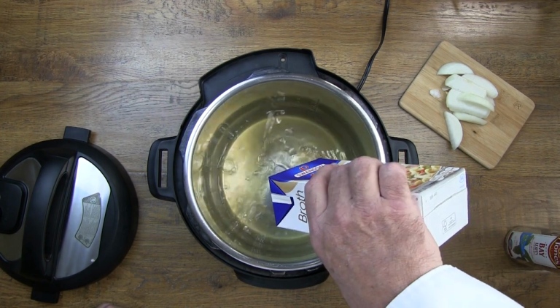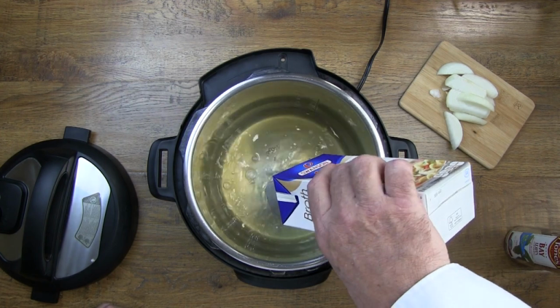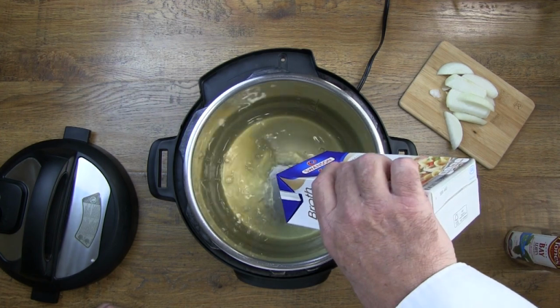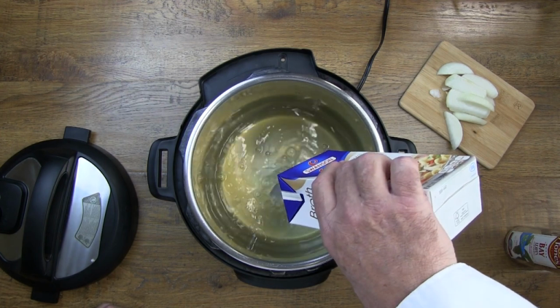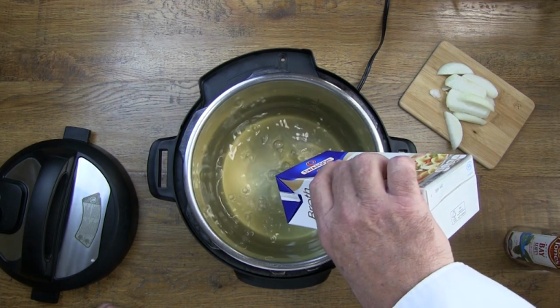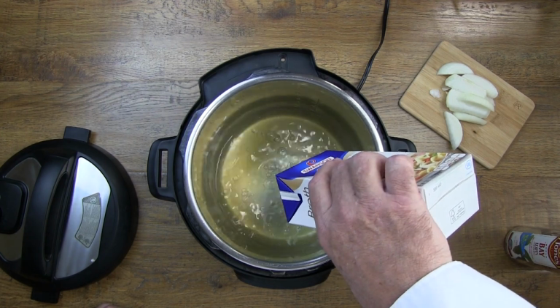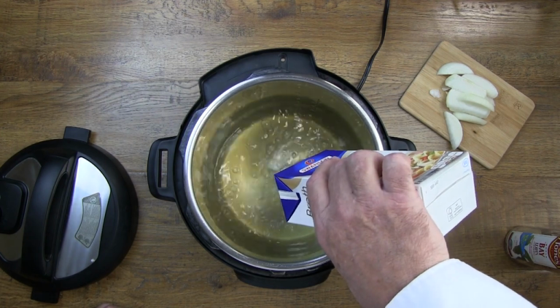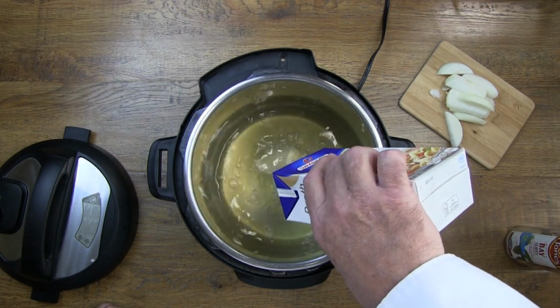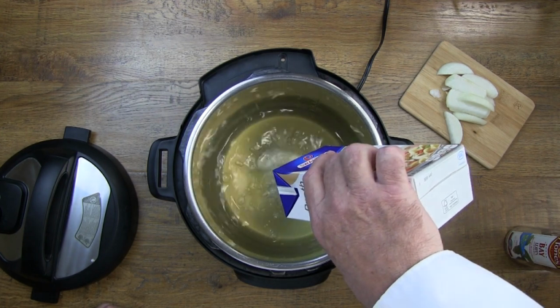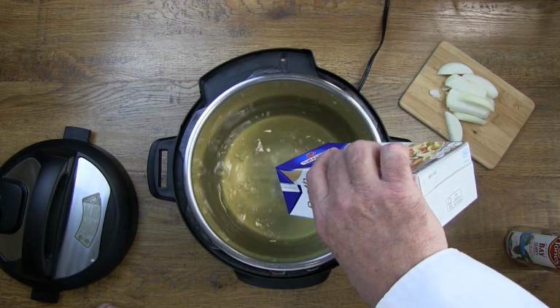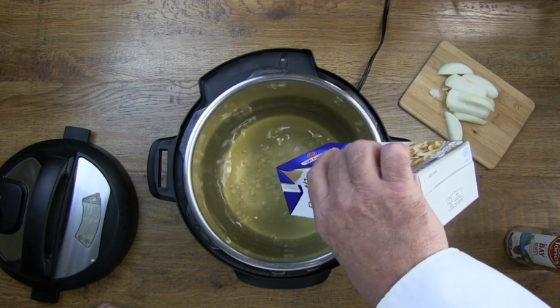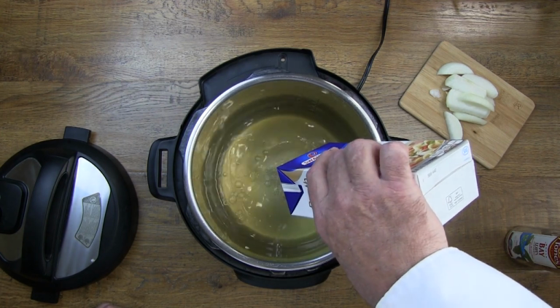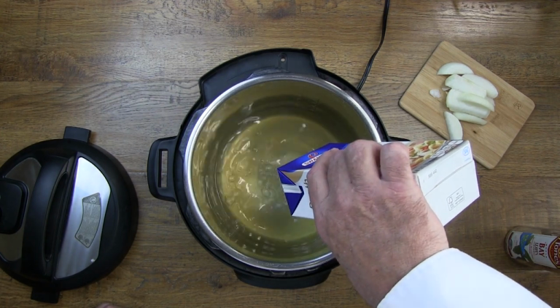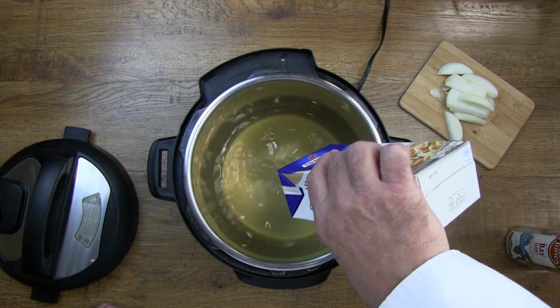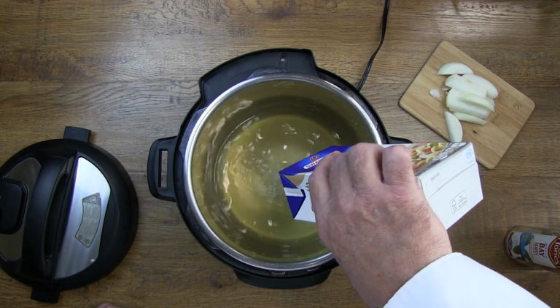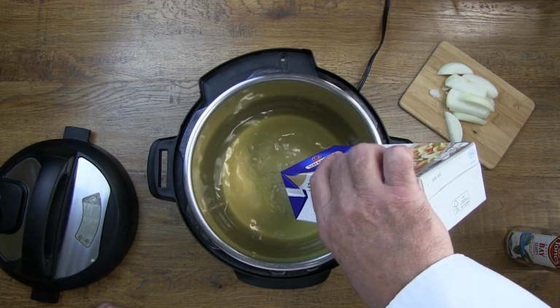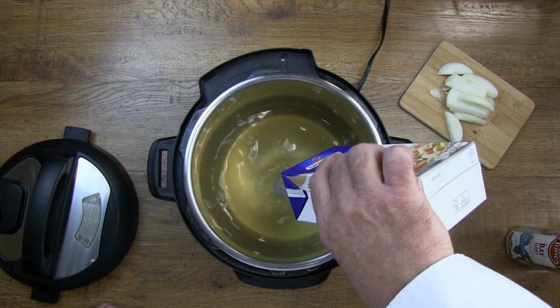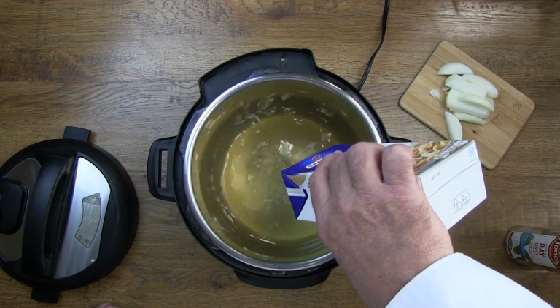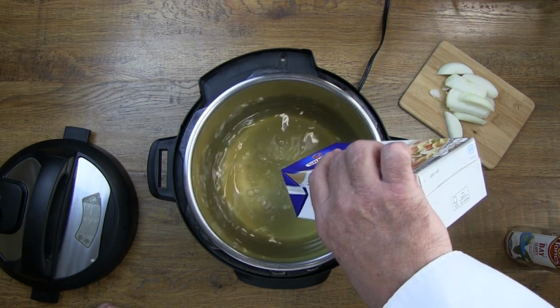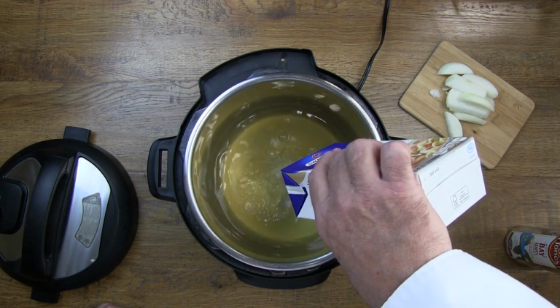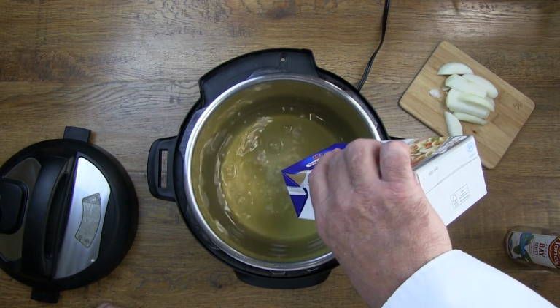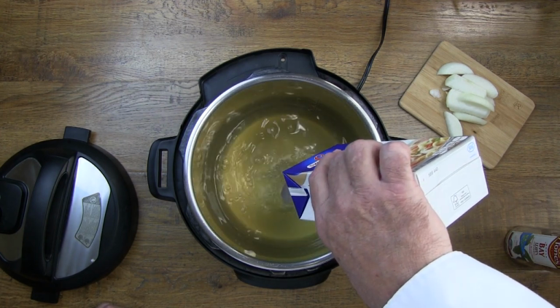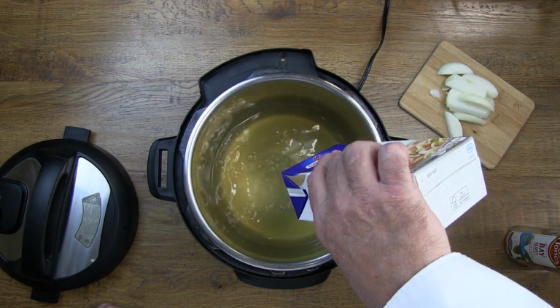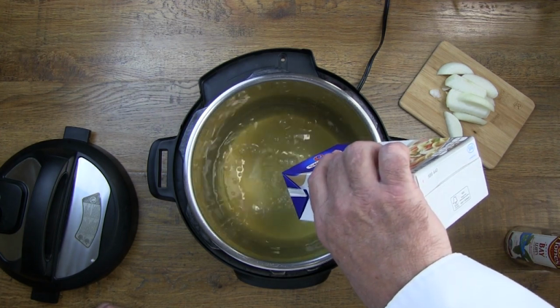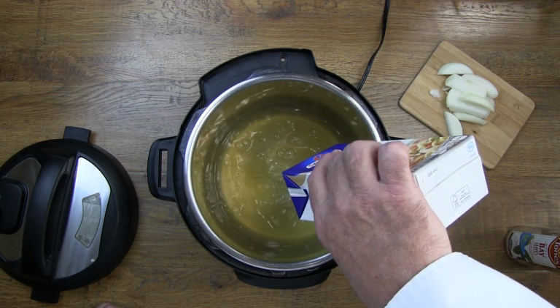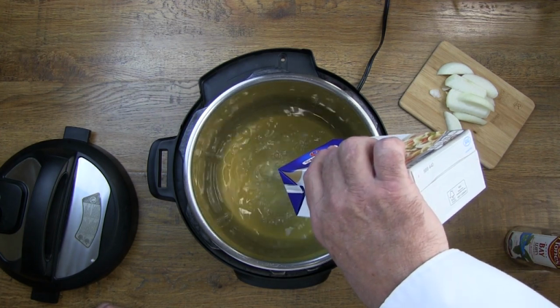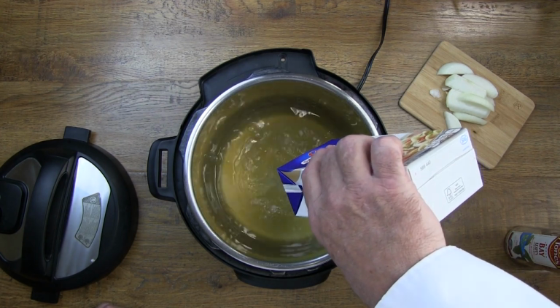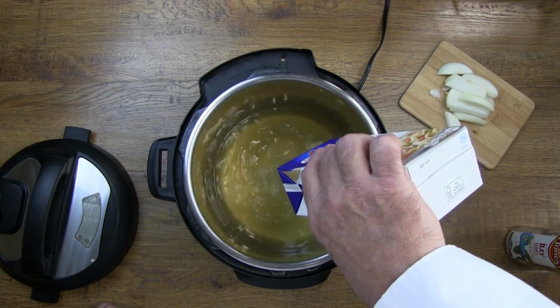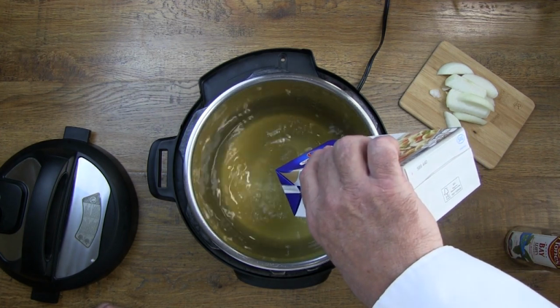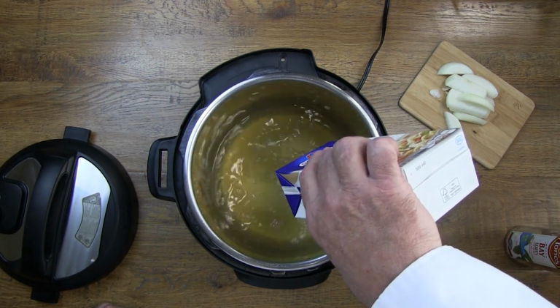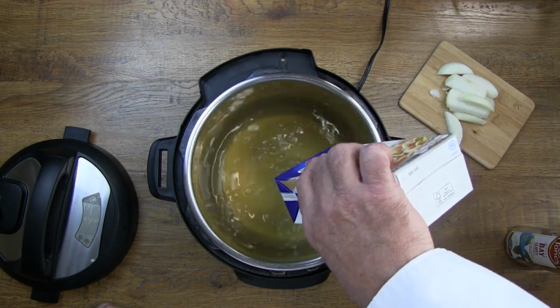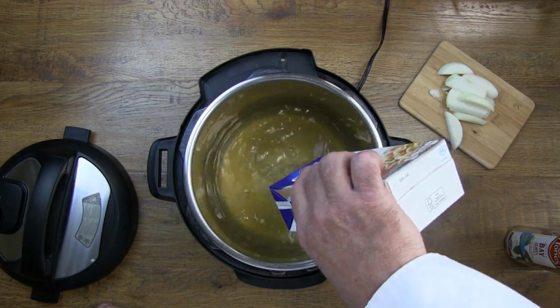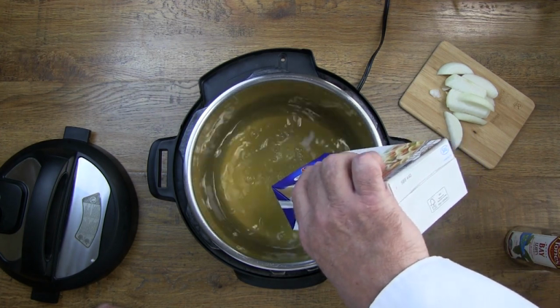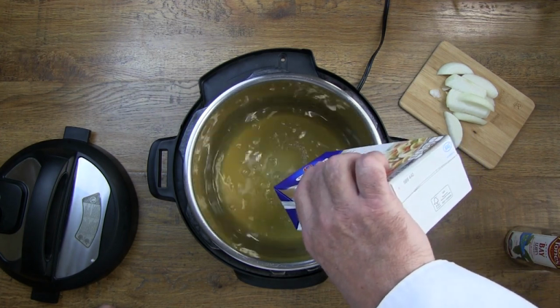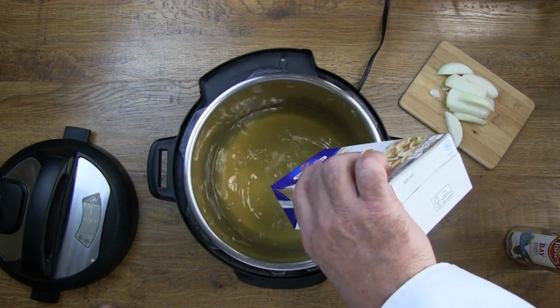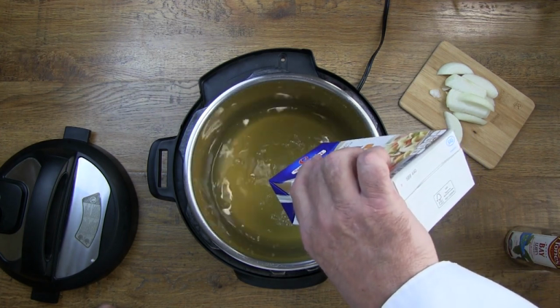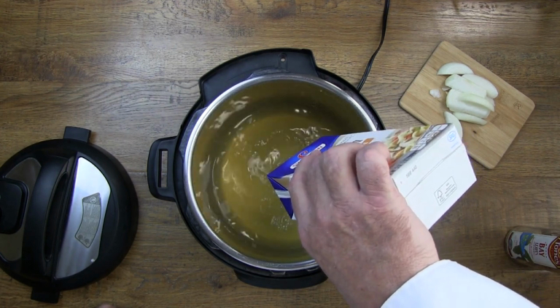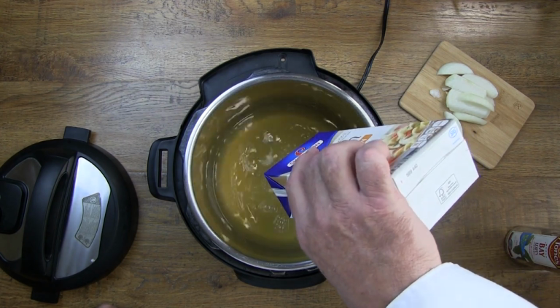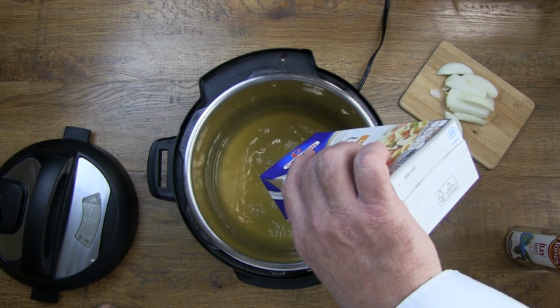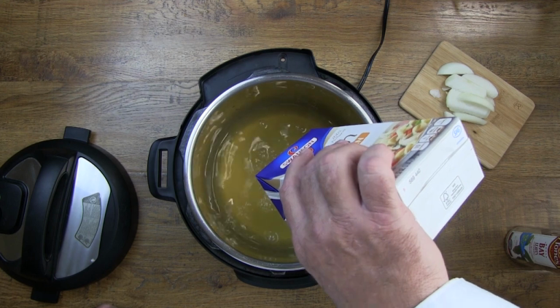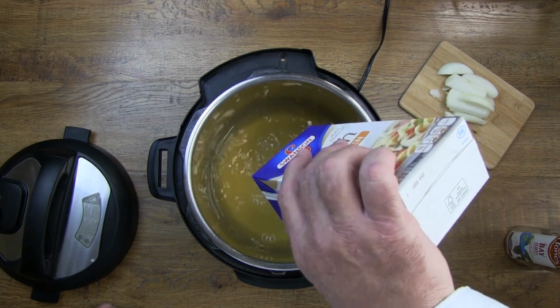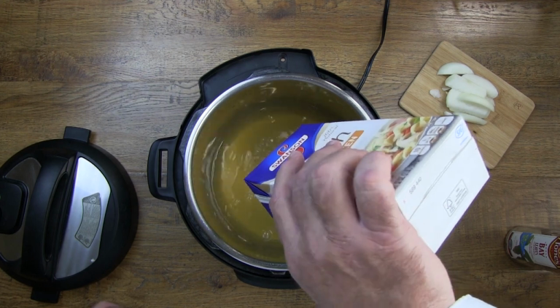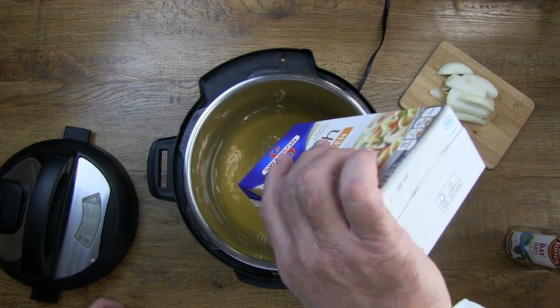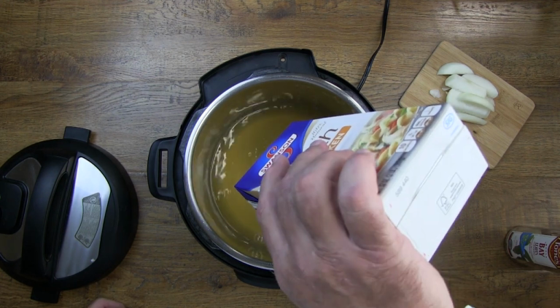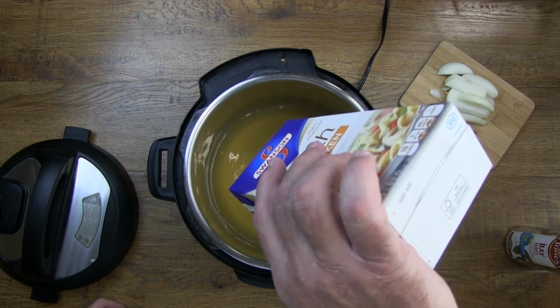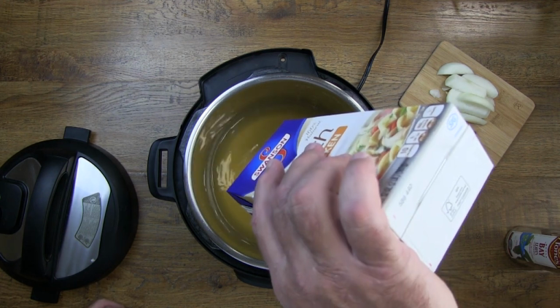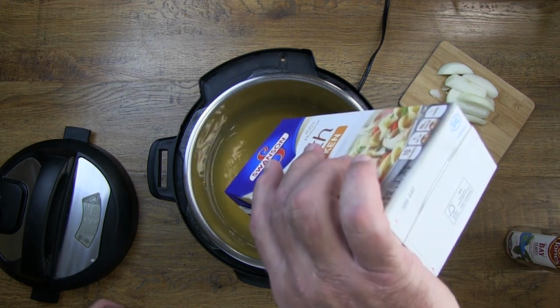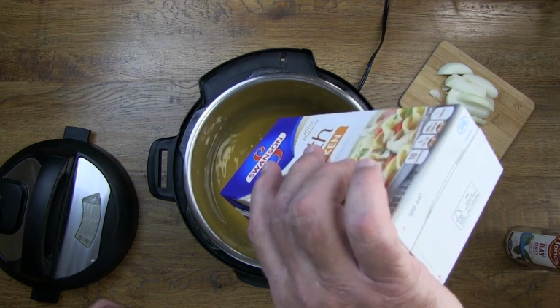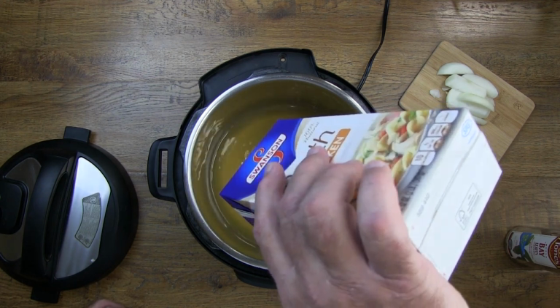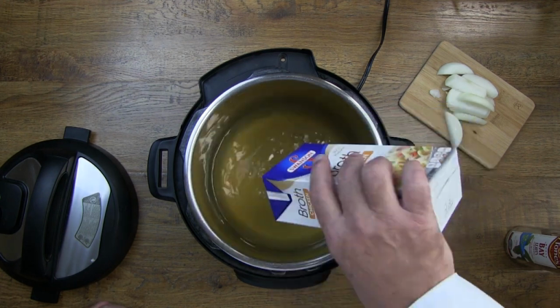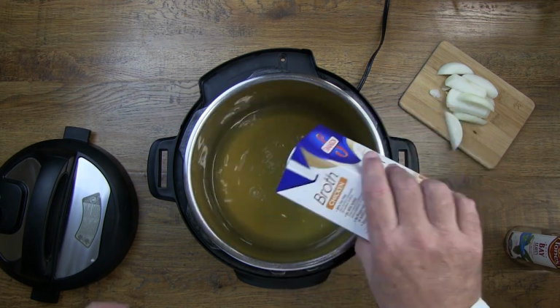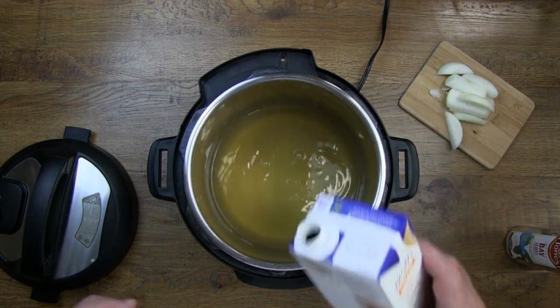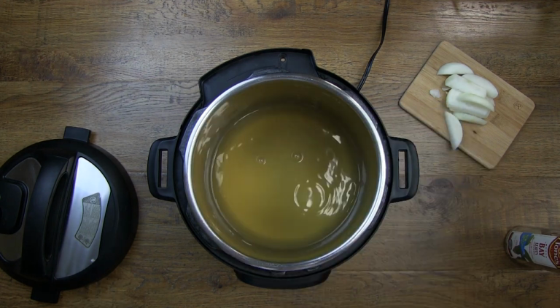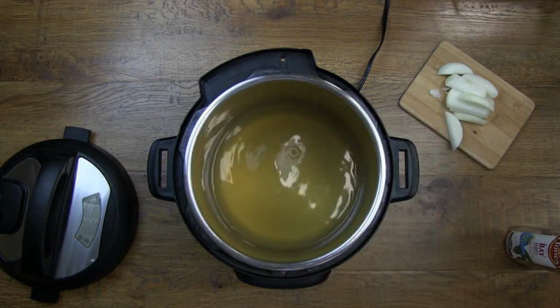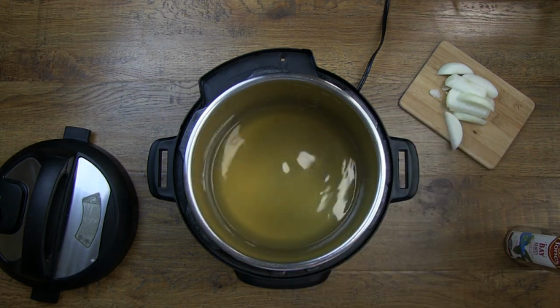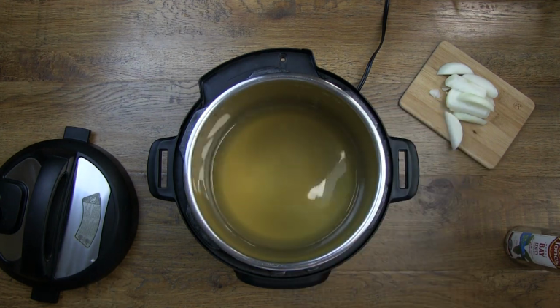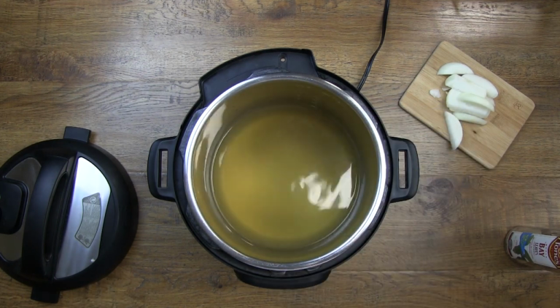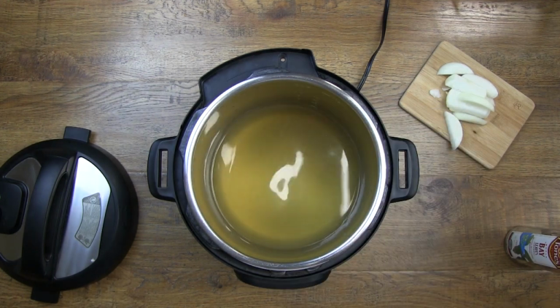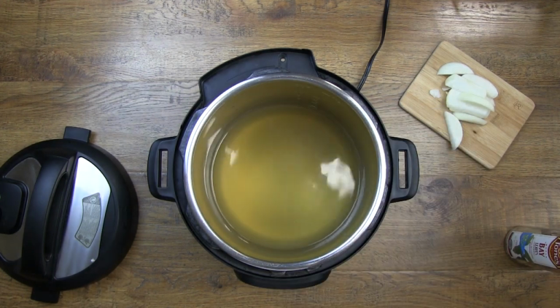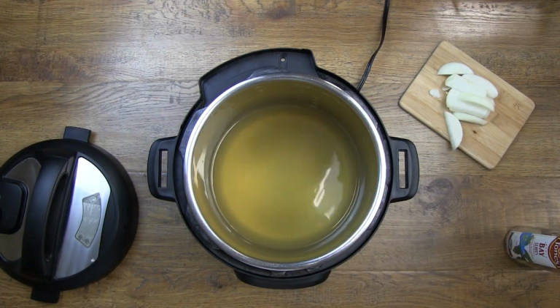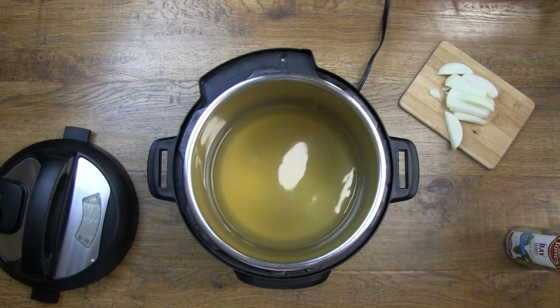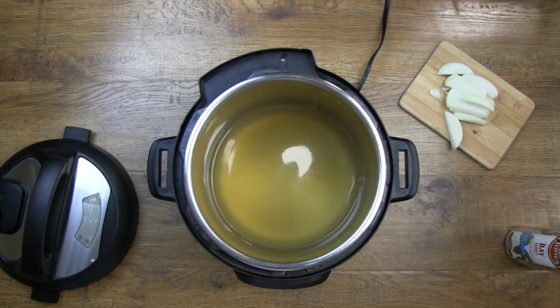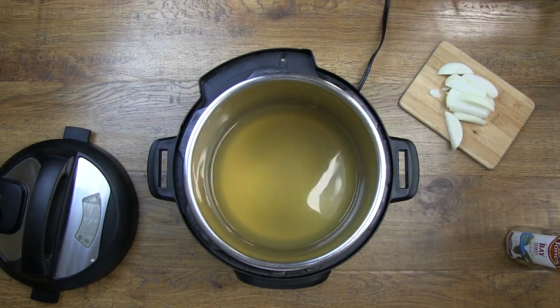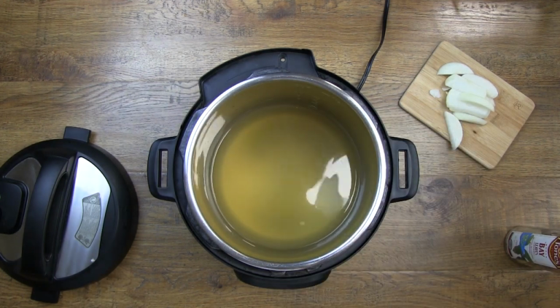We're going to use chicken broth here, but if you don't have chicken broth you can use bouillon cubes and water.